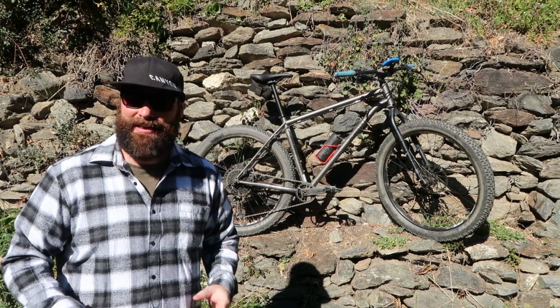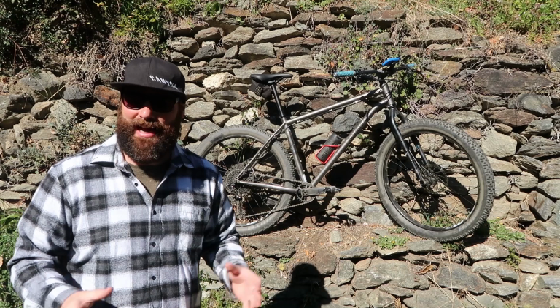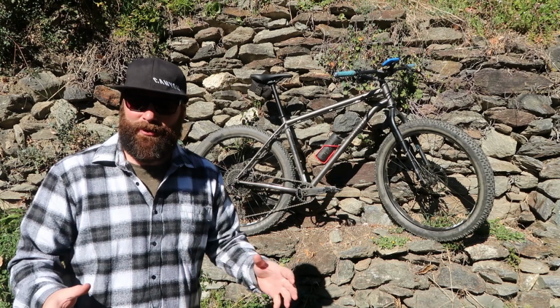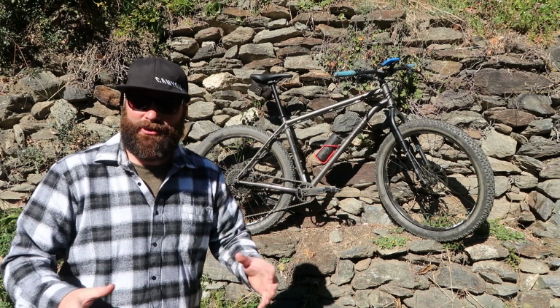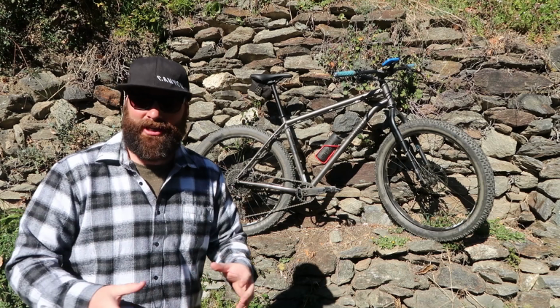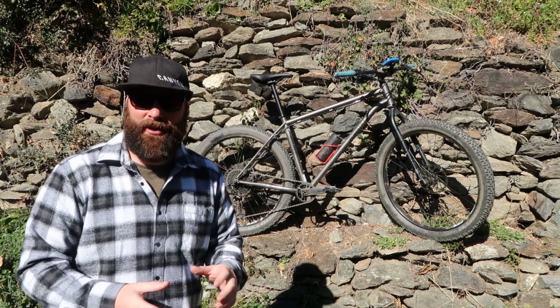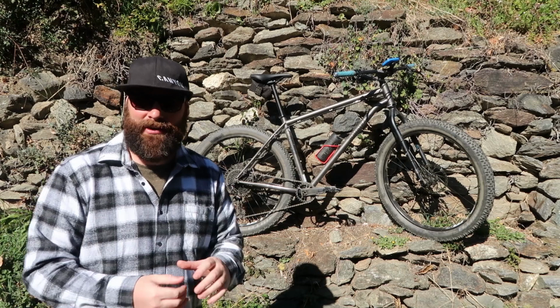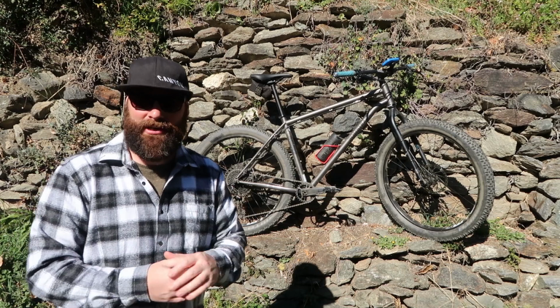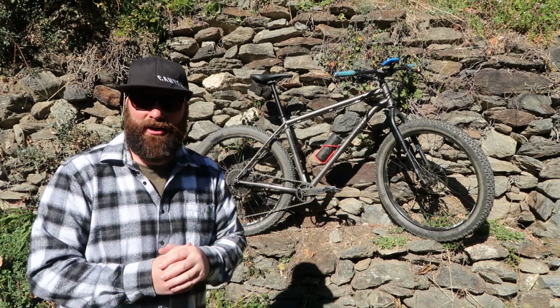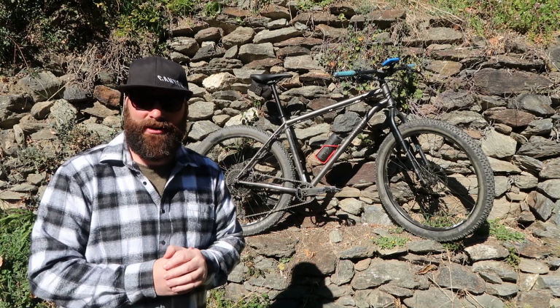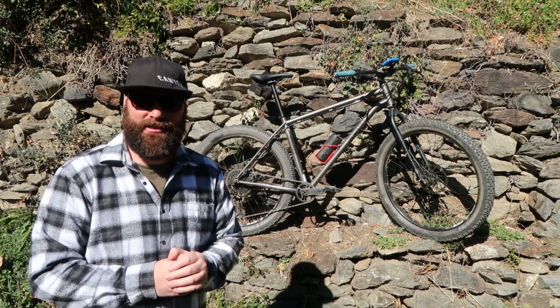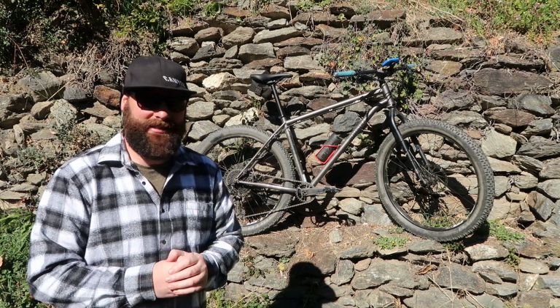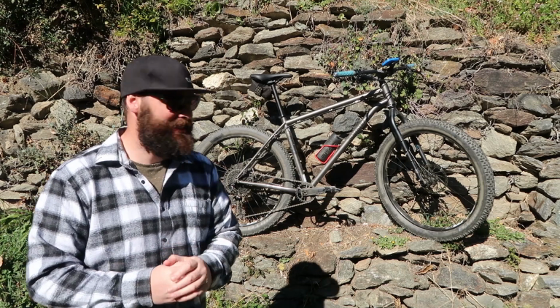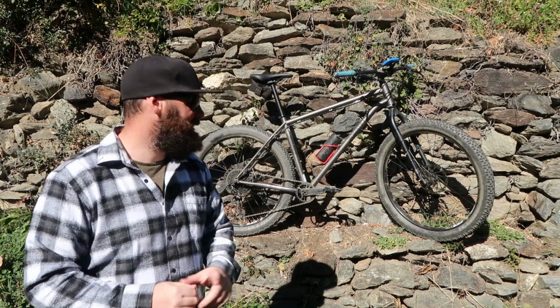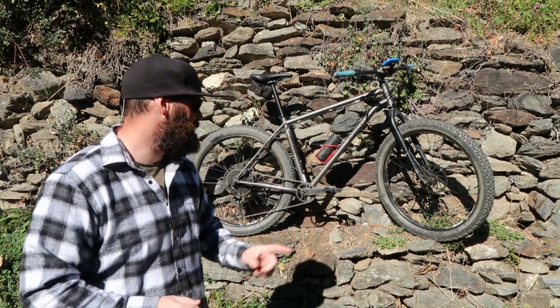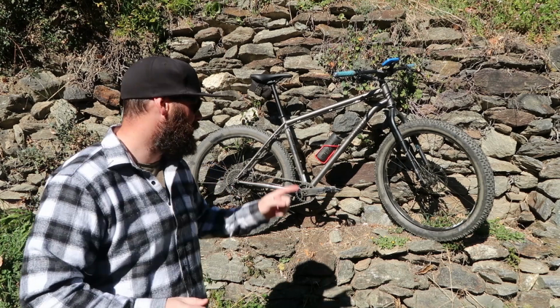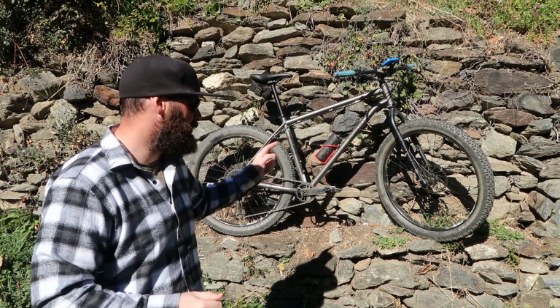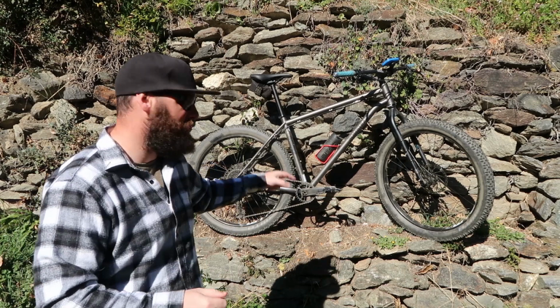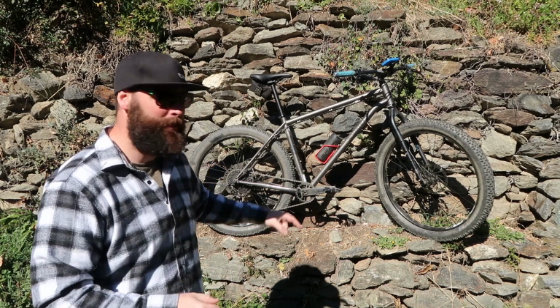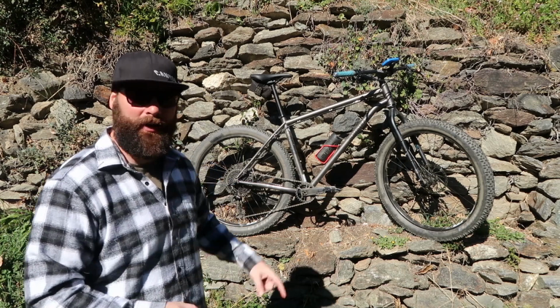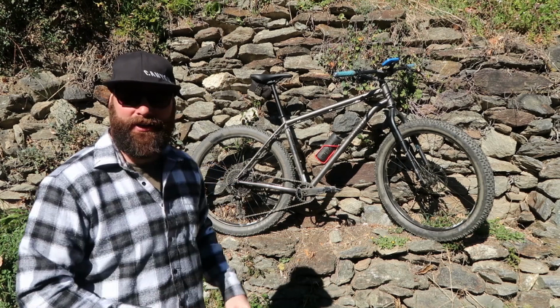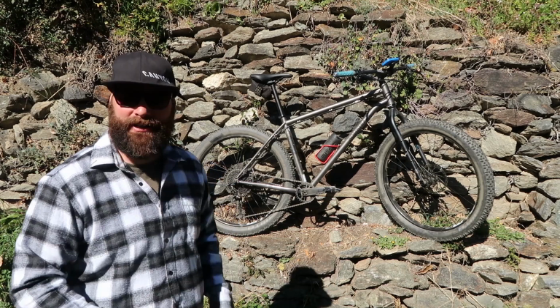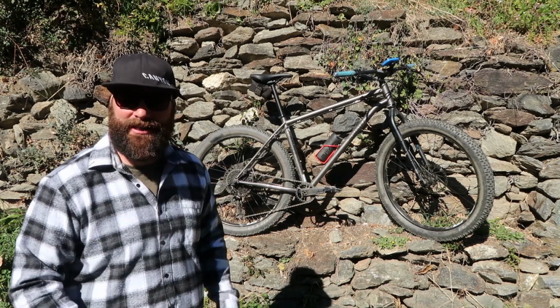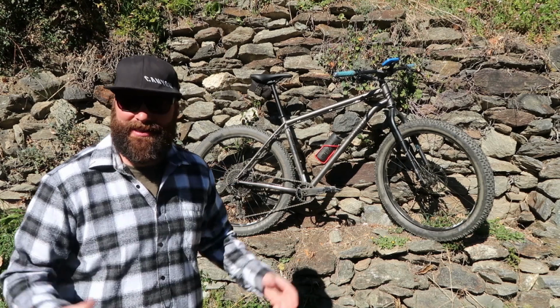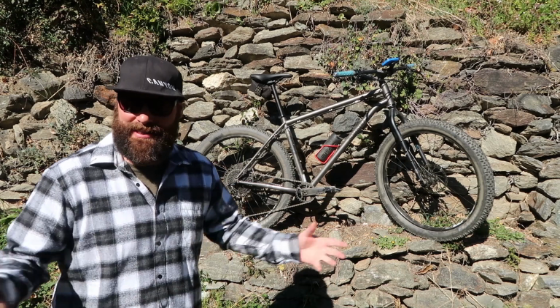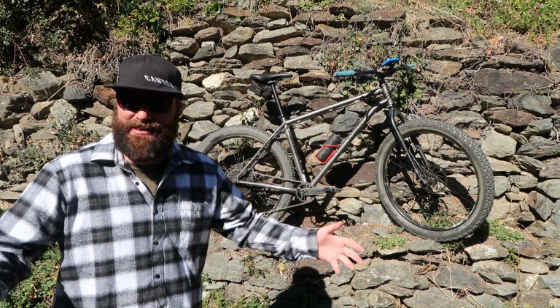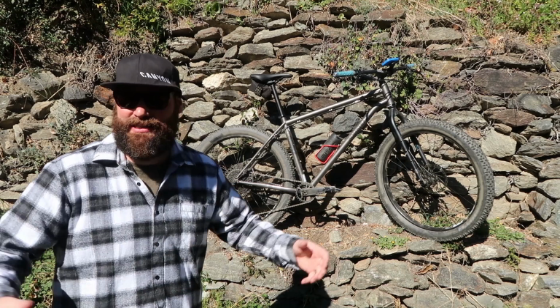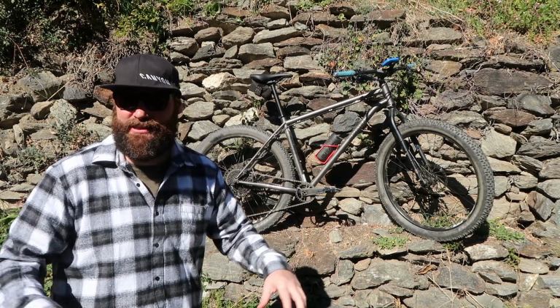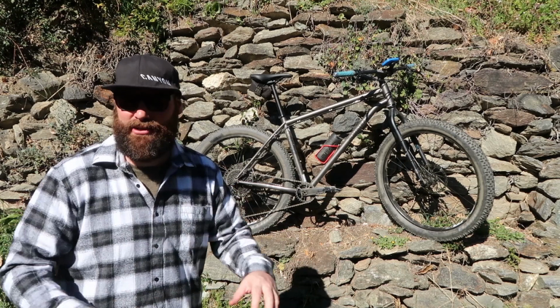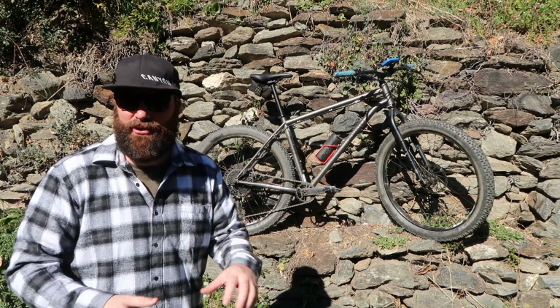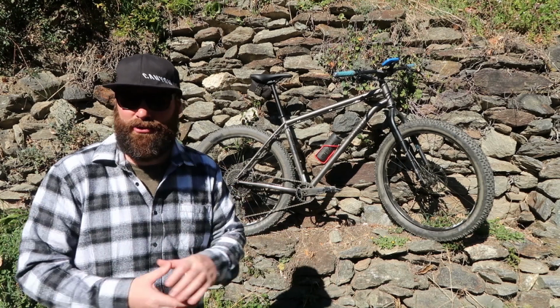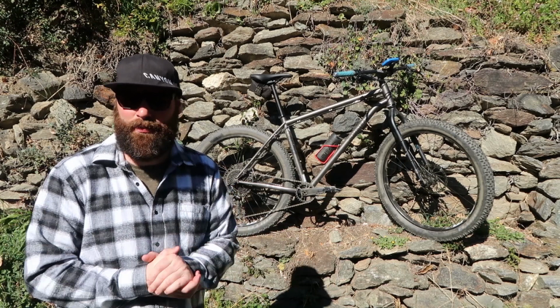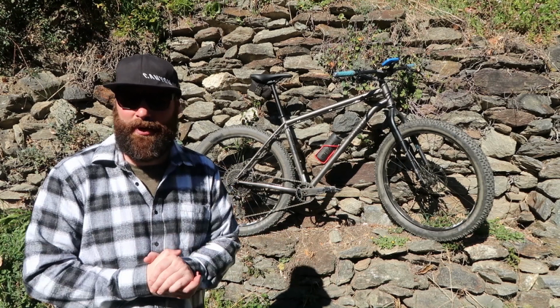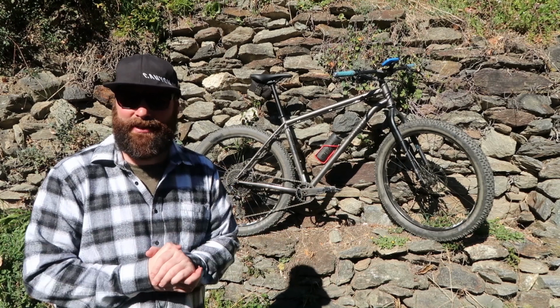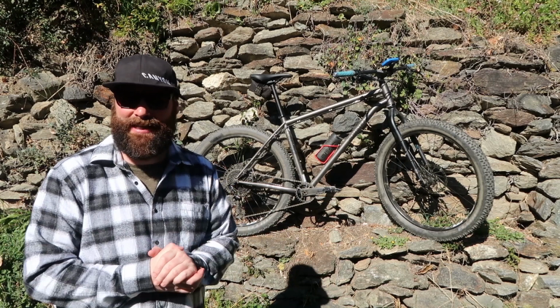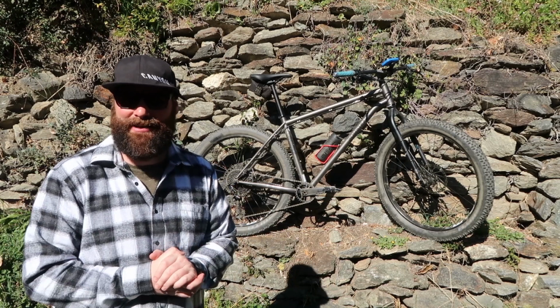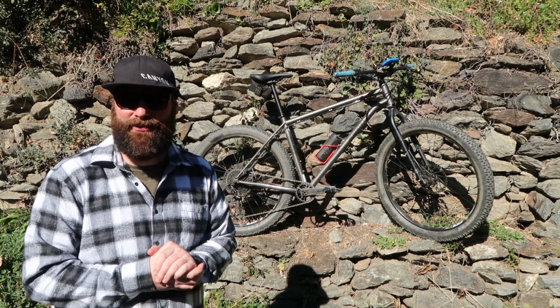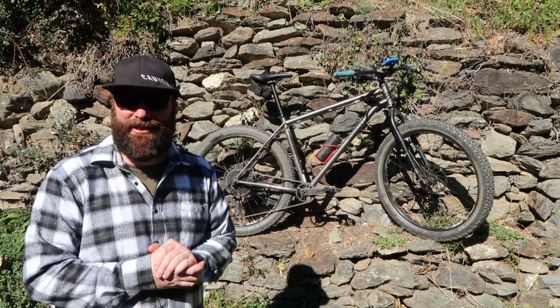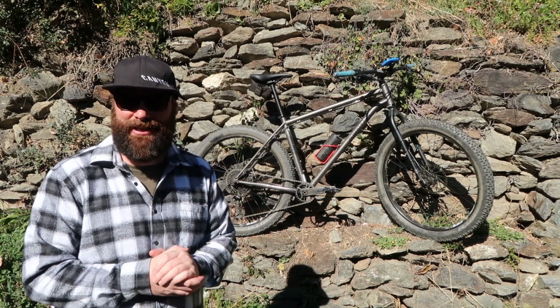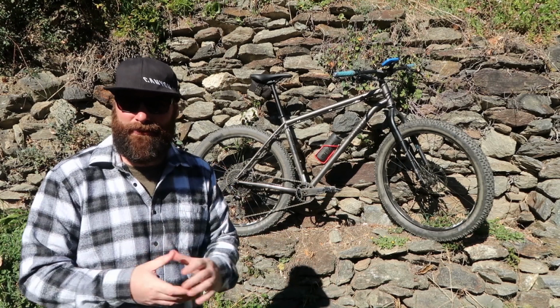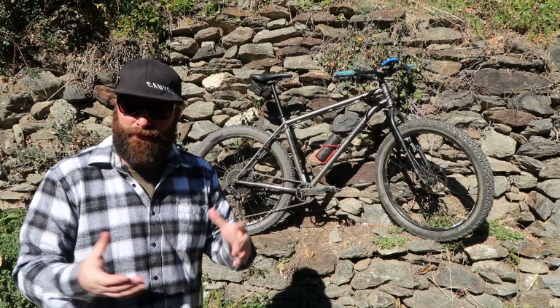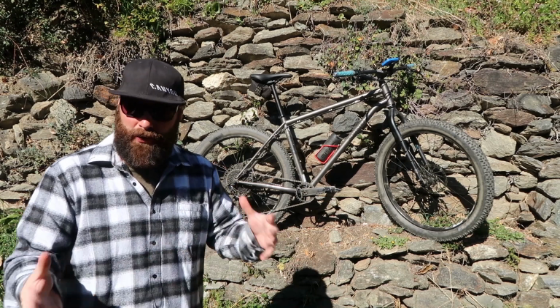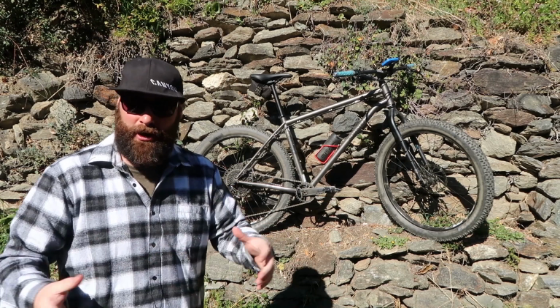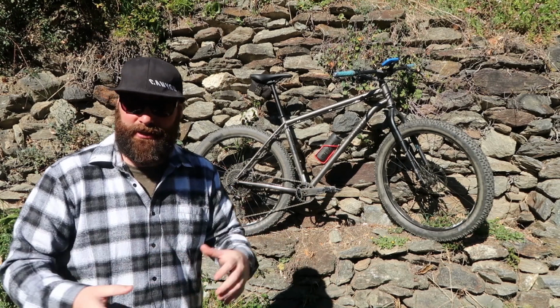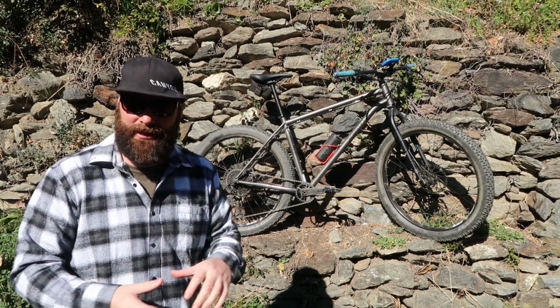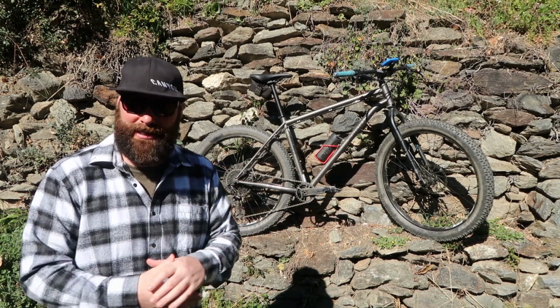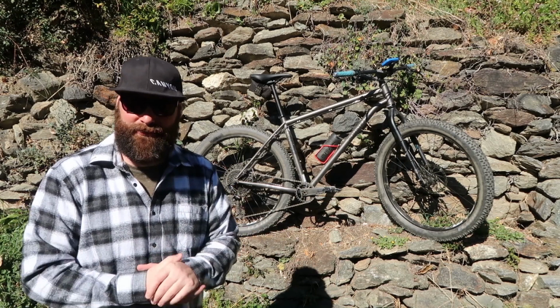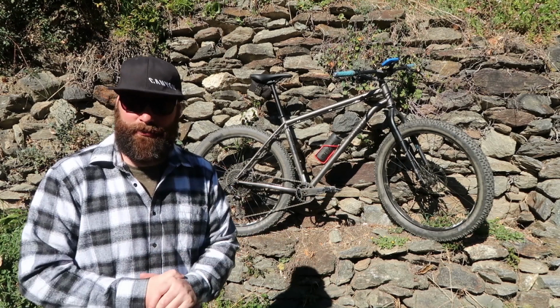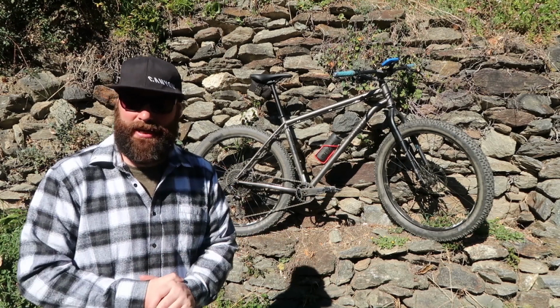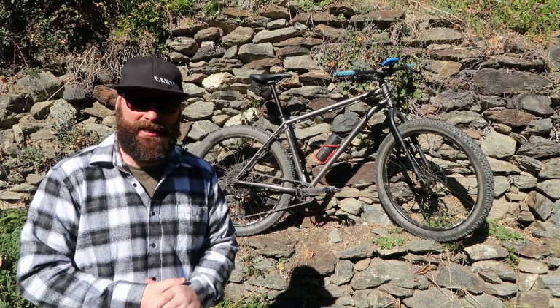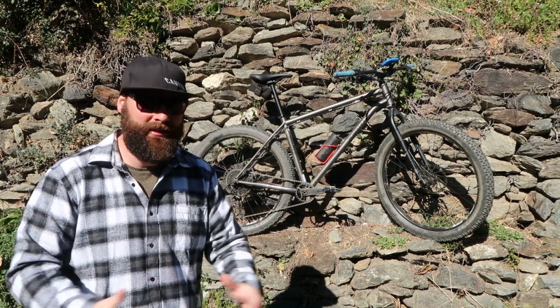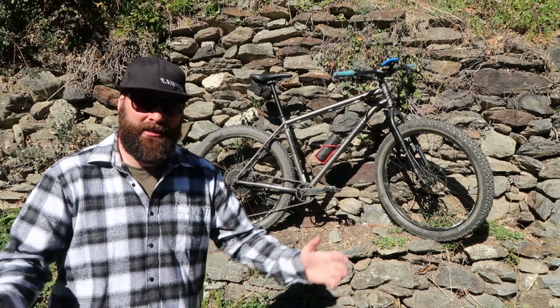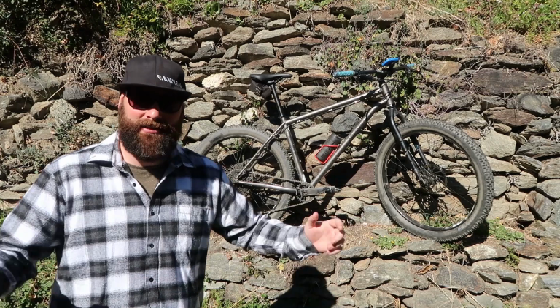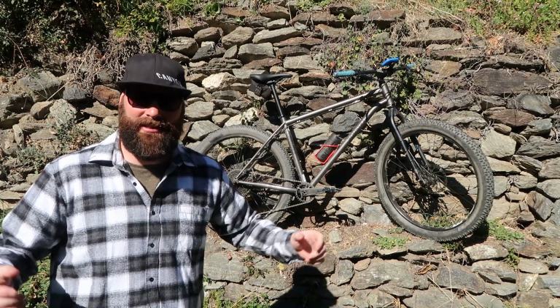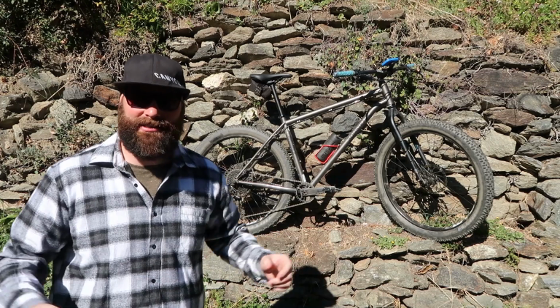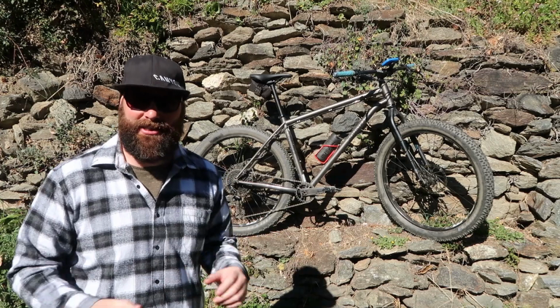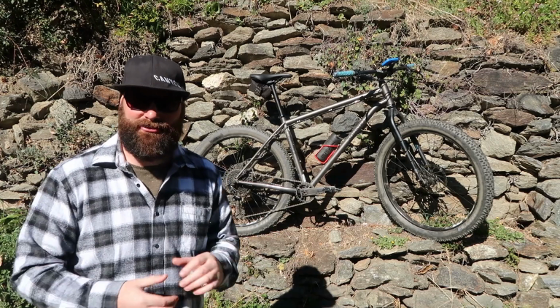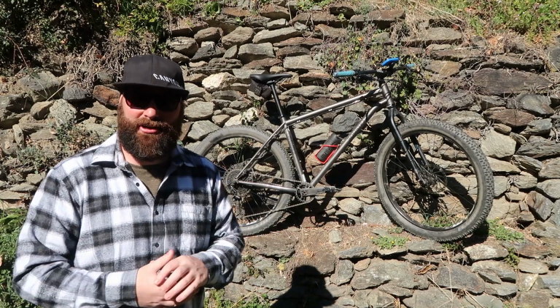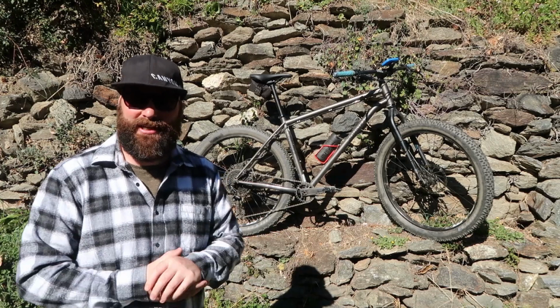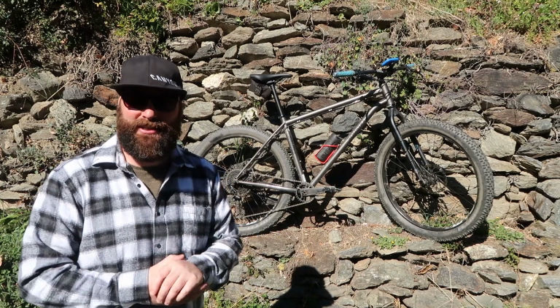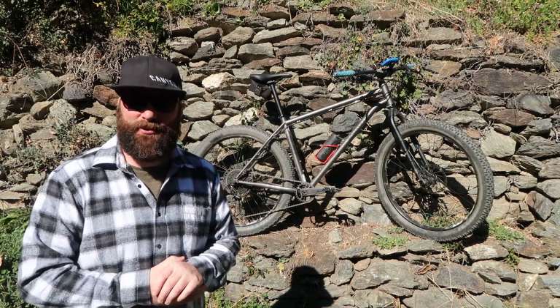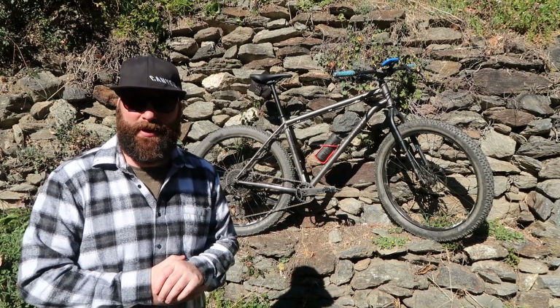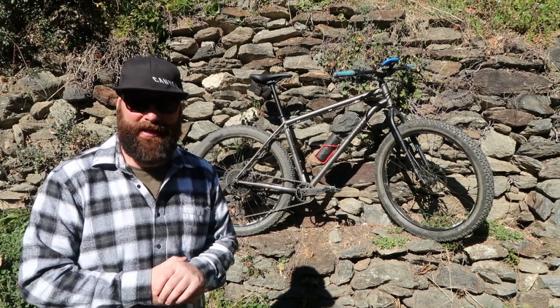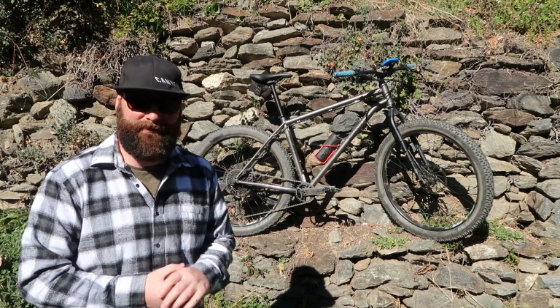How's it going guys? This is my new bike. This is a new bike day video, finally for me. Let's get straight into it.